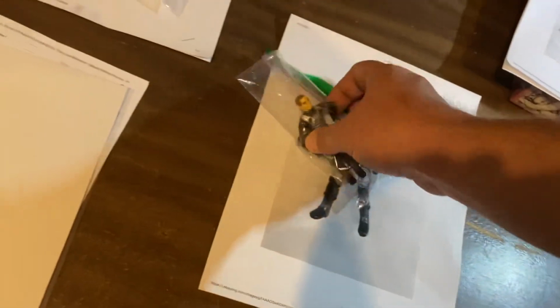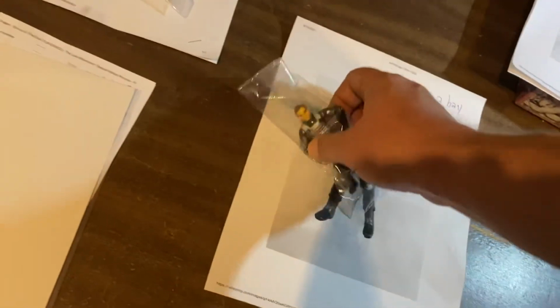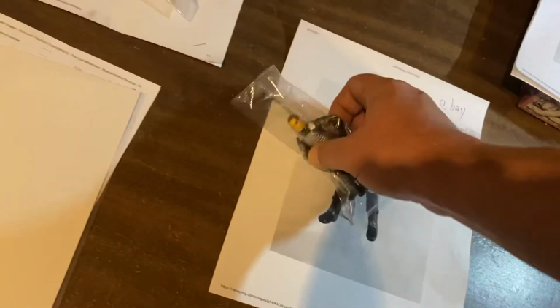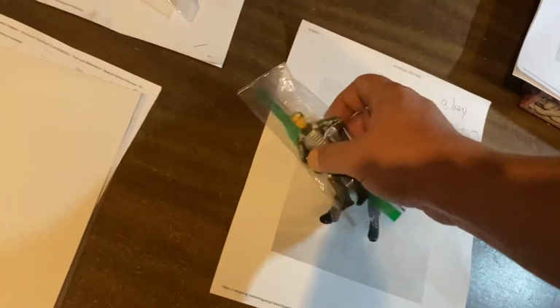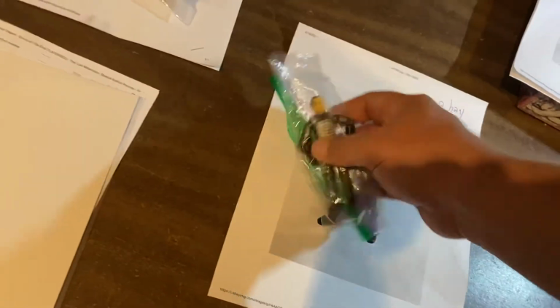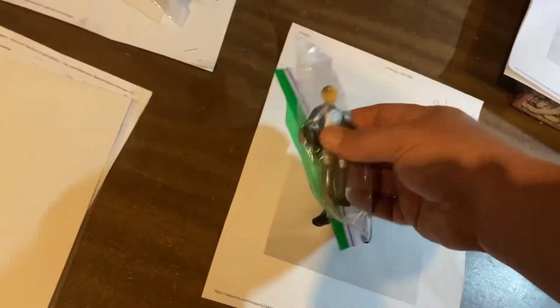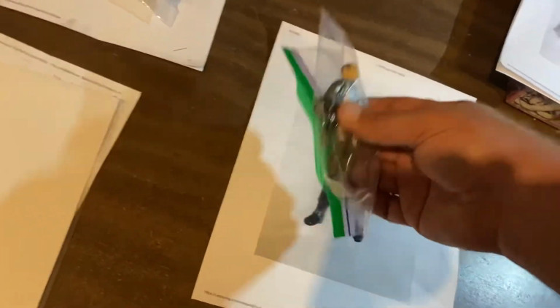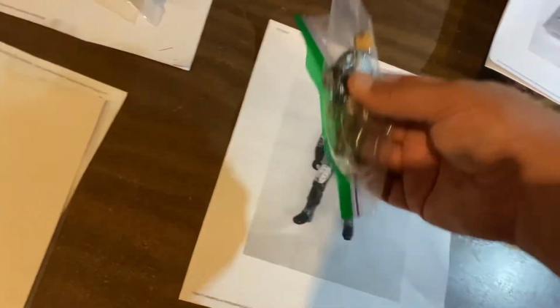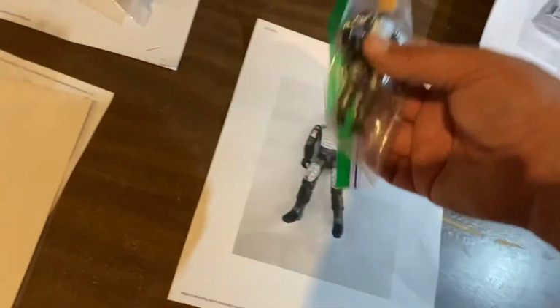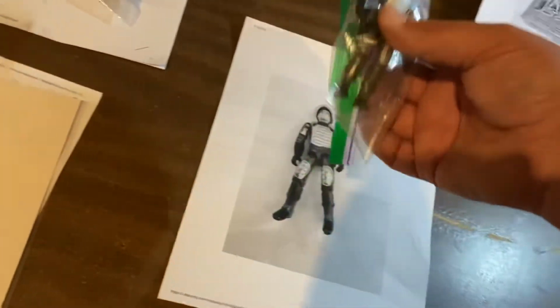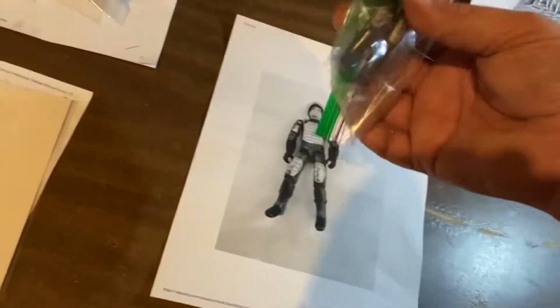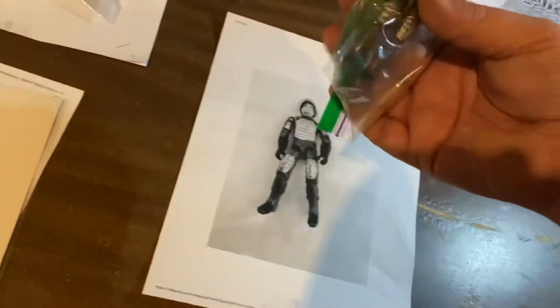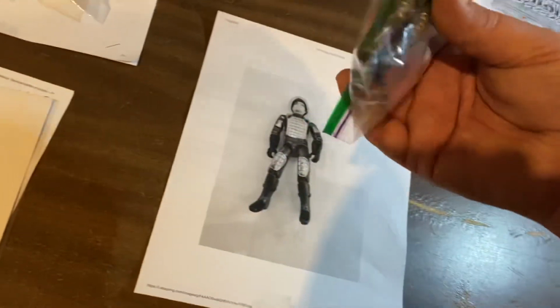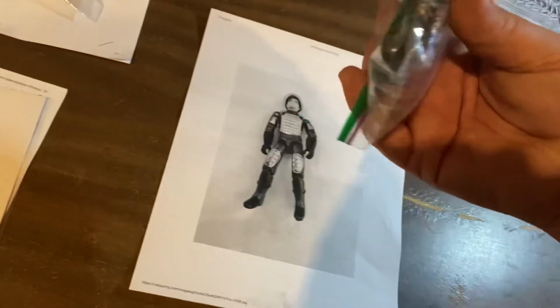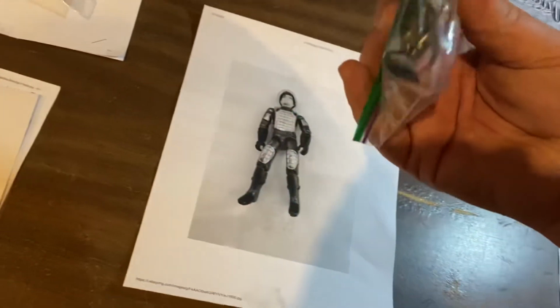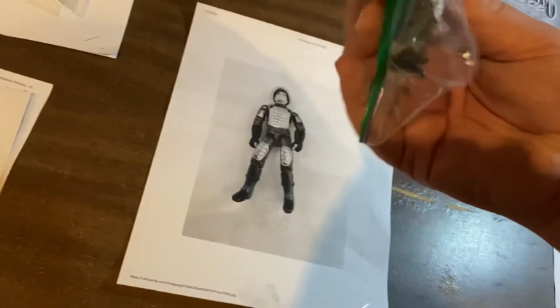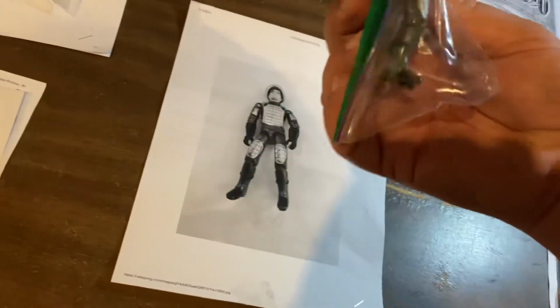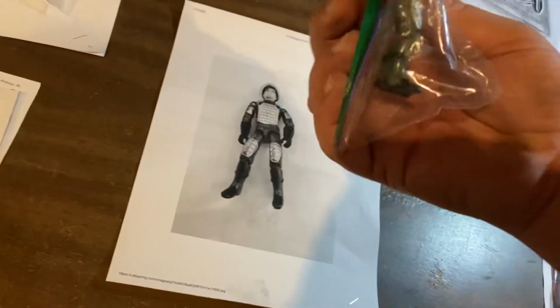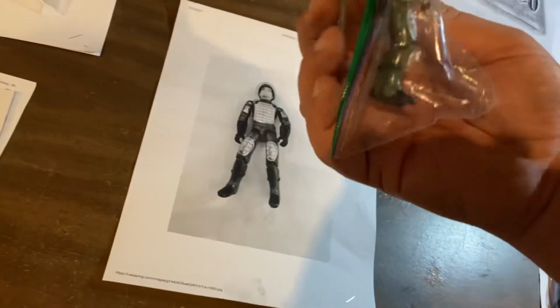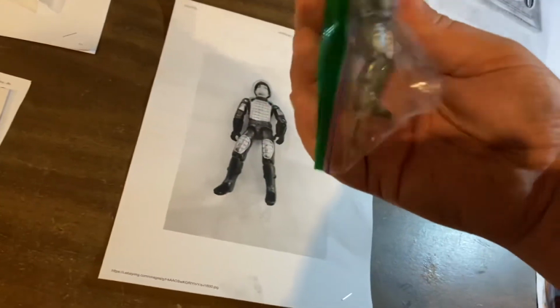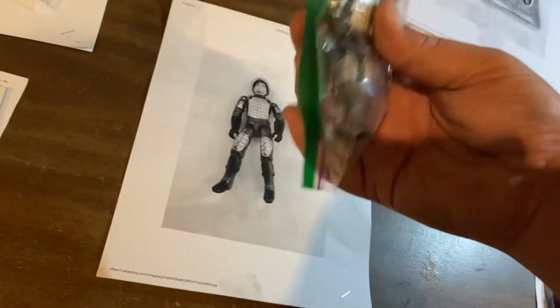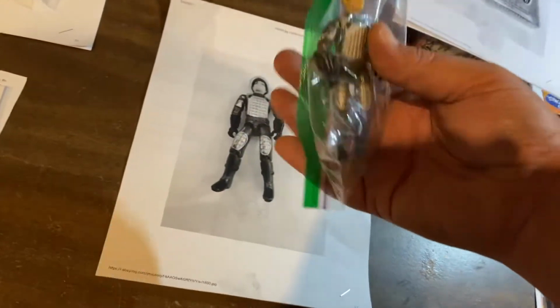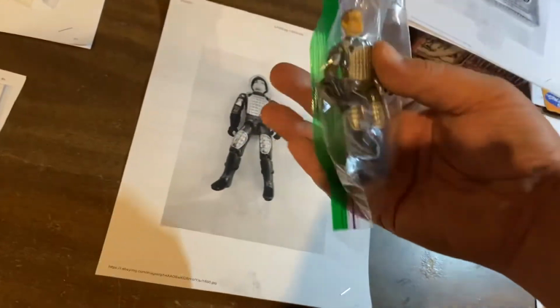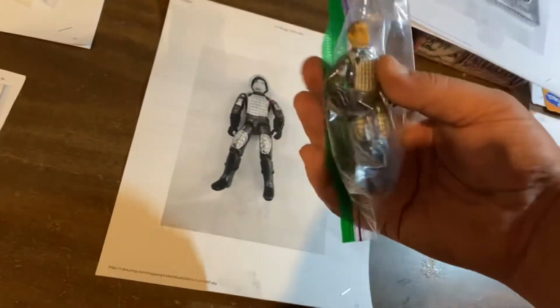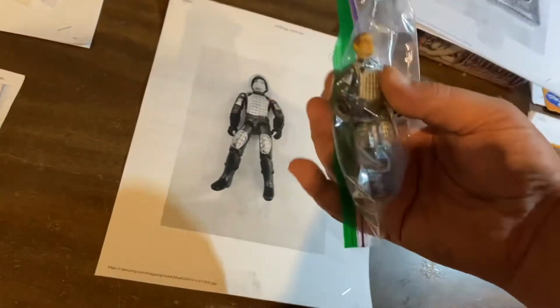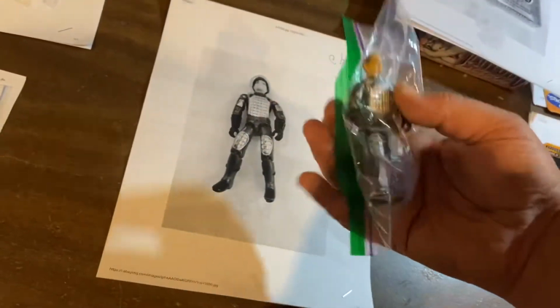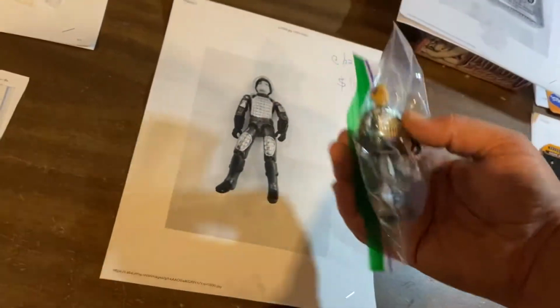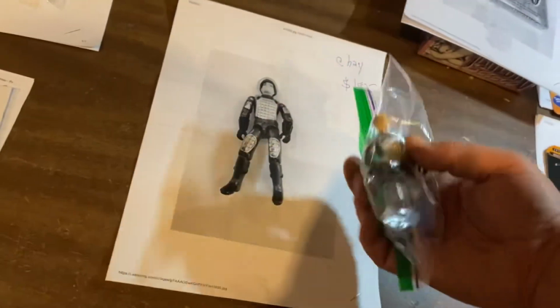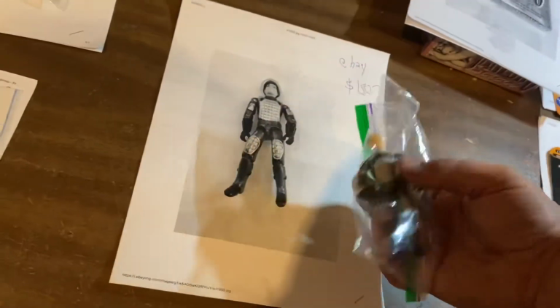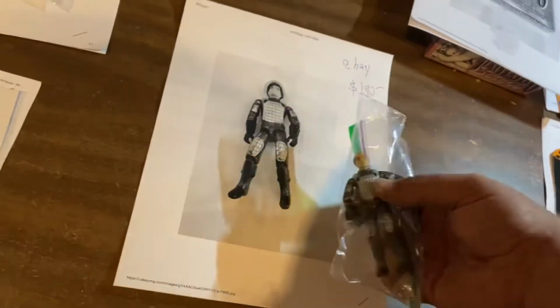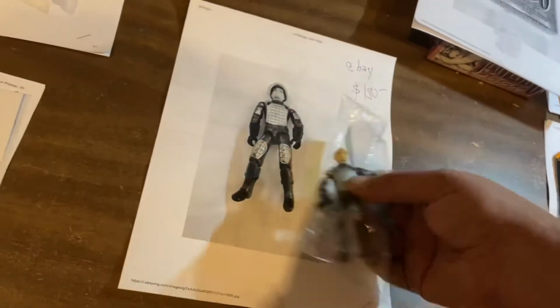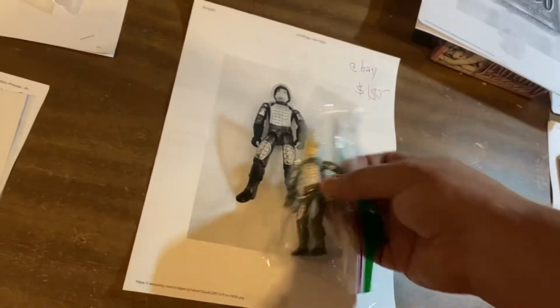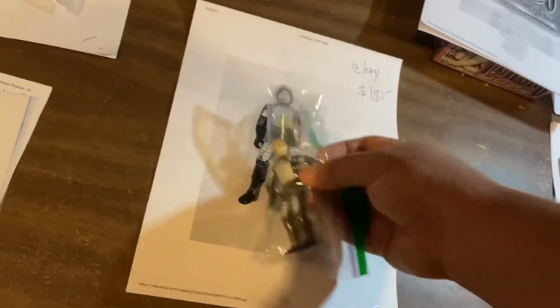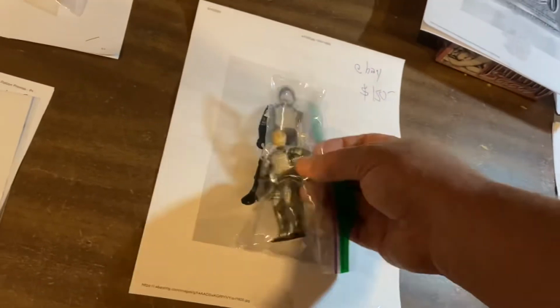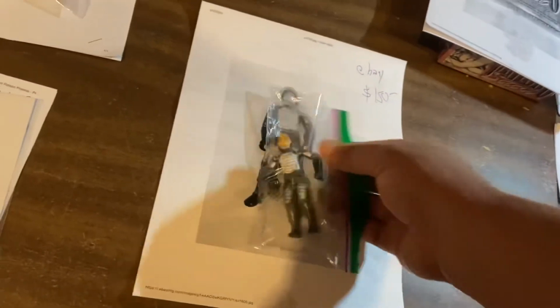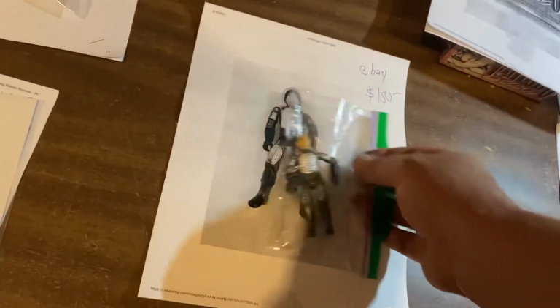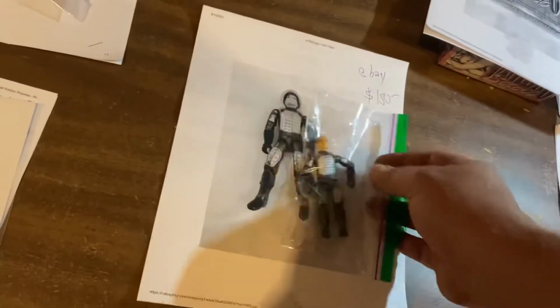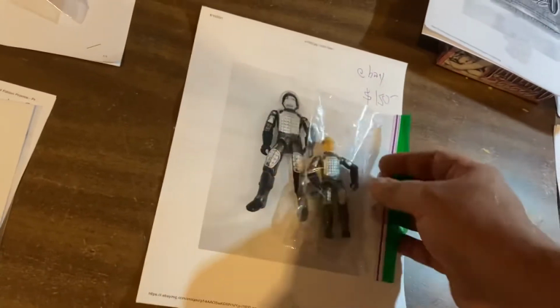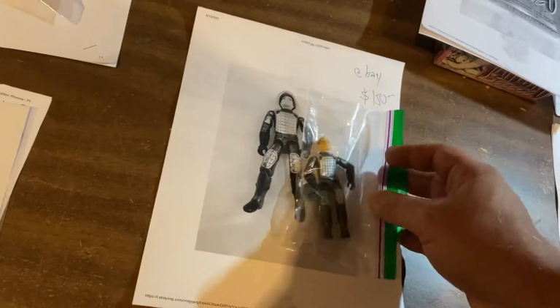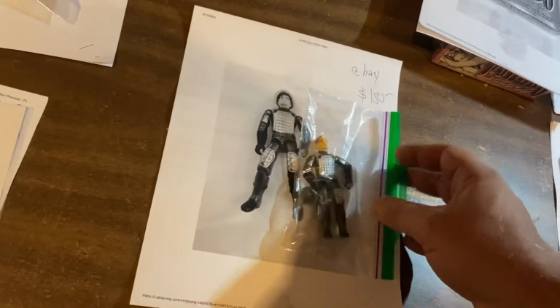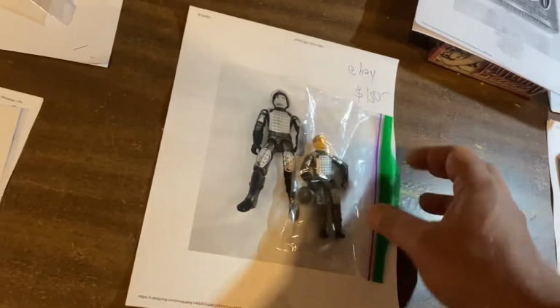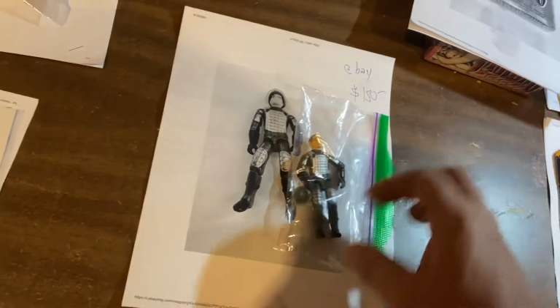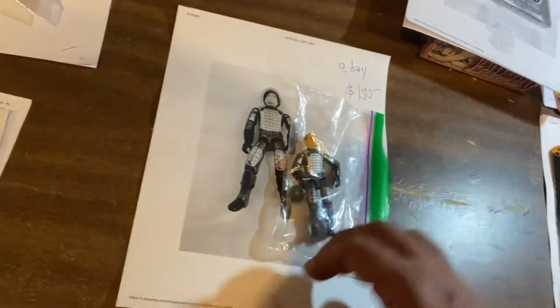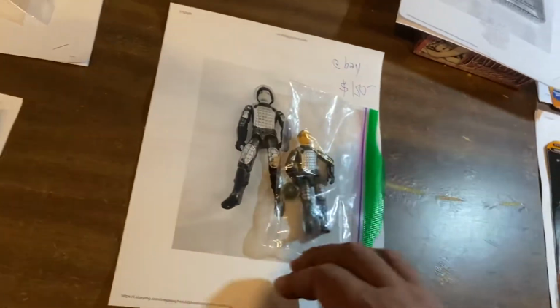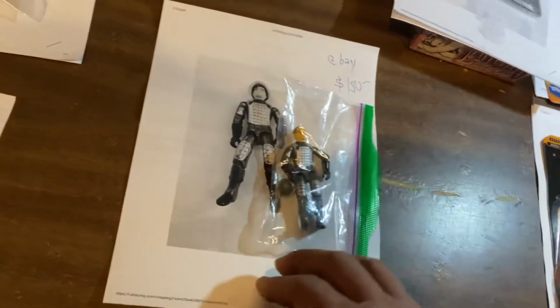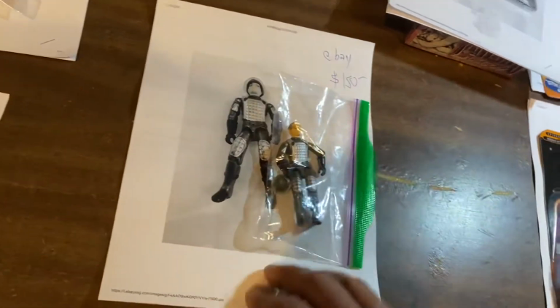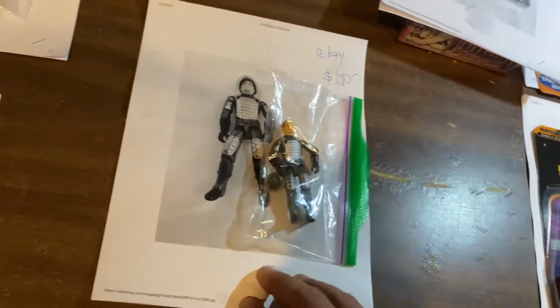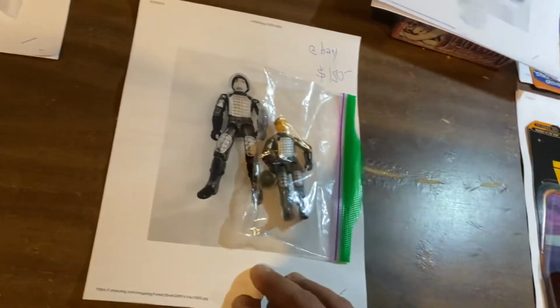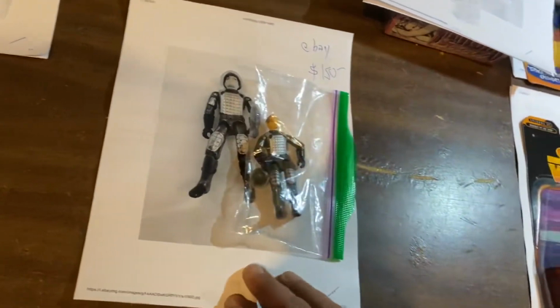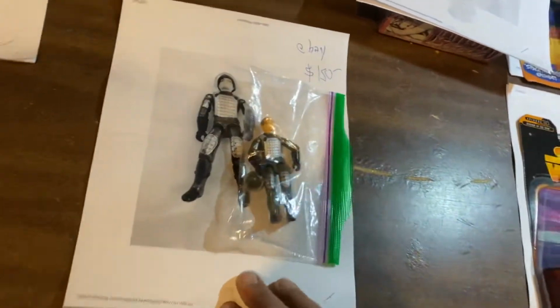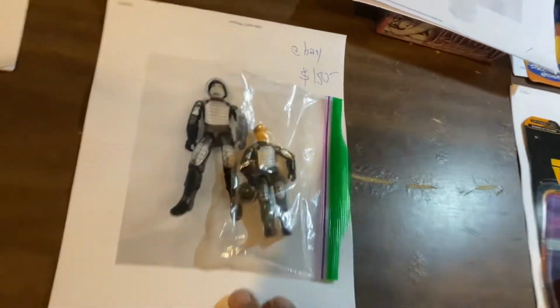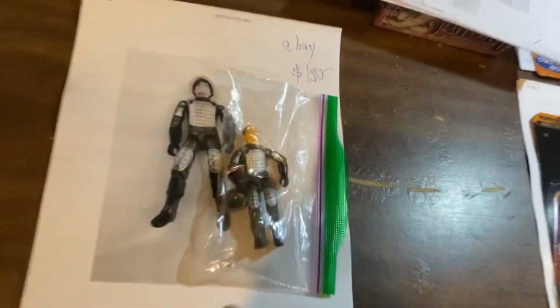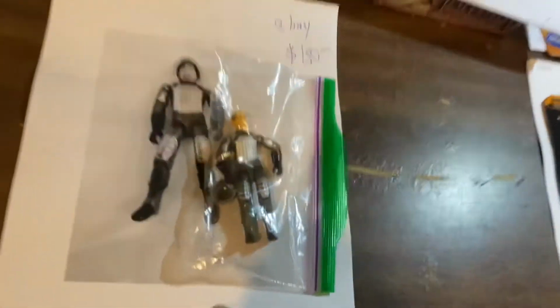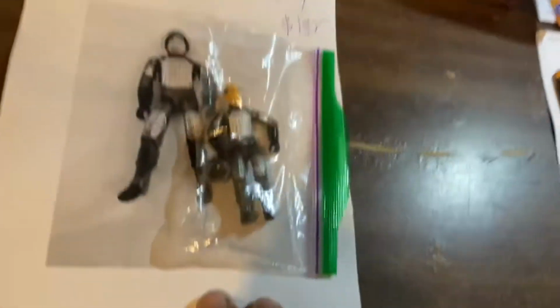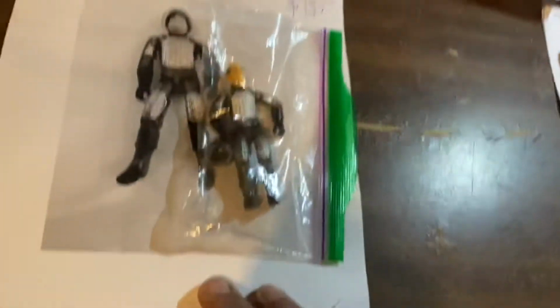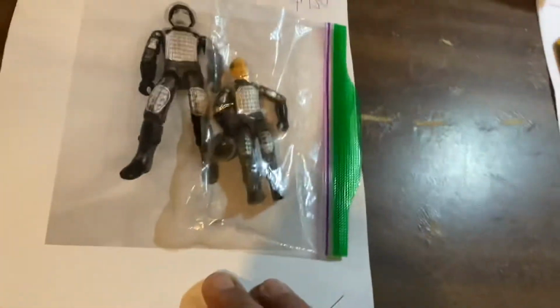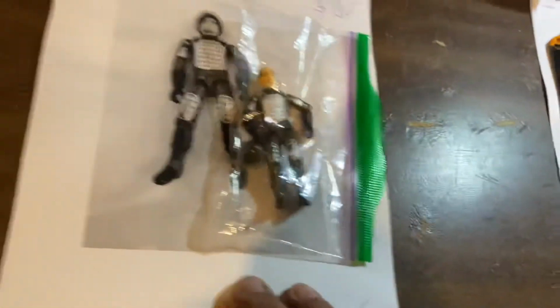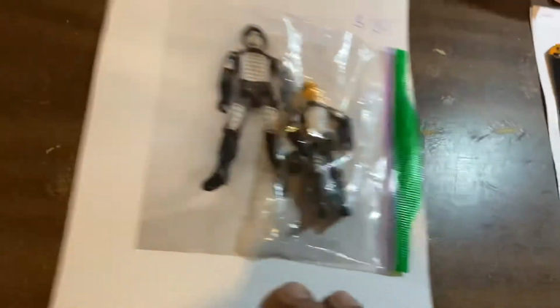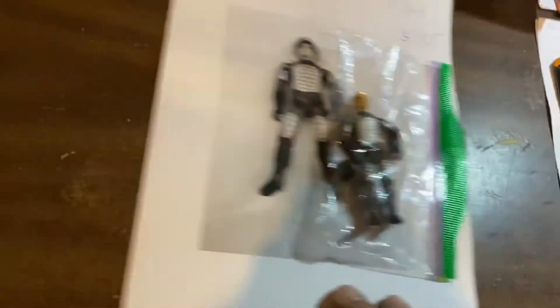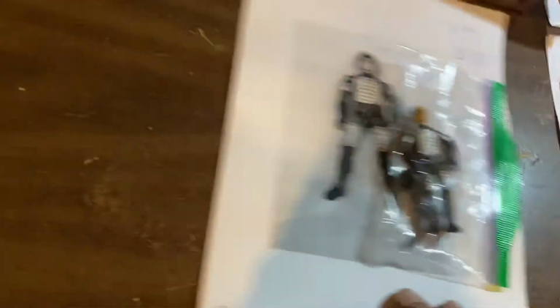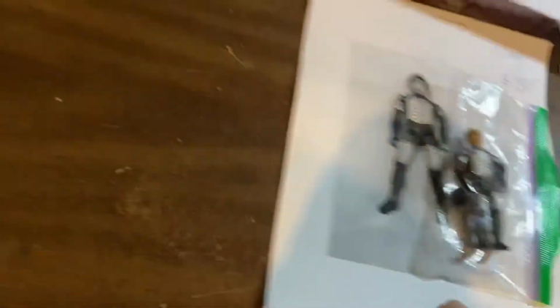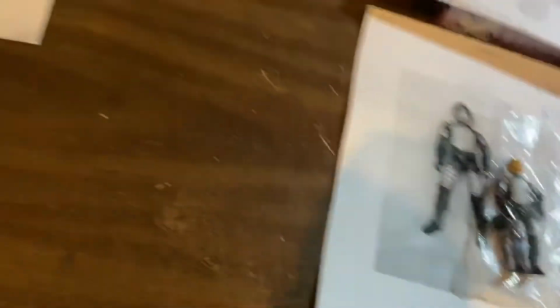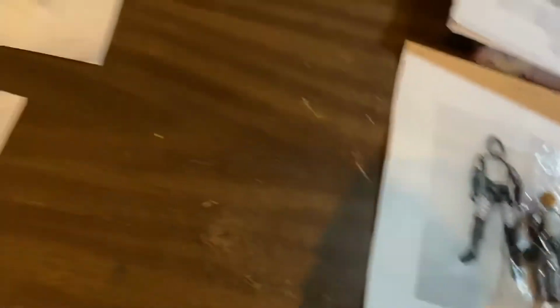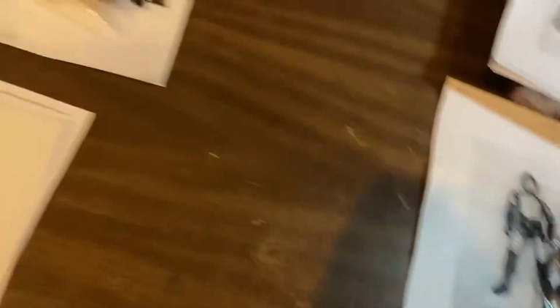eBay sale — Silver Grand Slam, $150. He's gorgeous, in great shape.